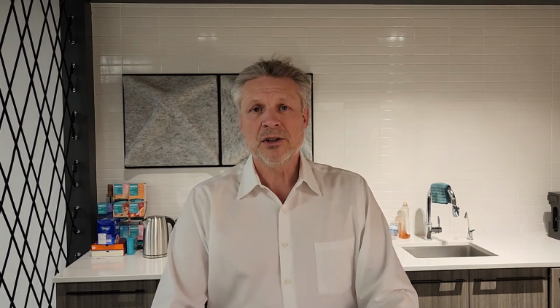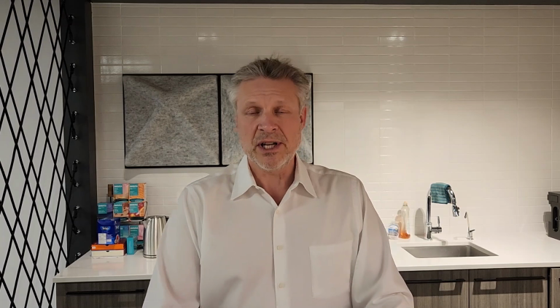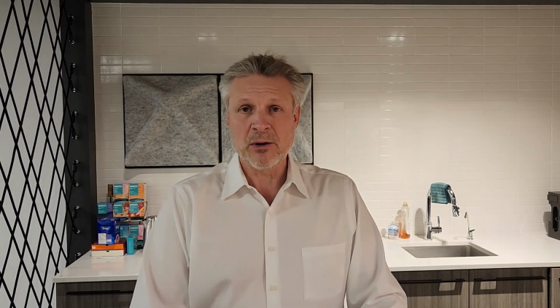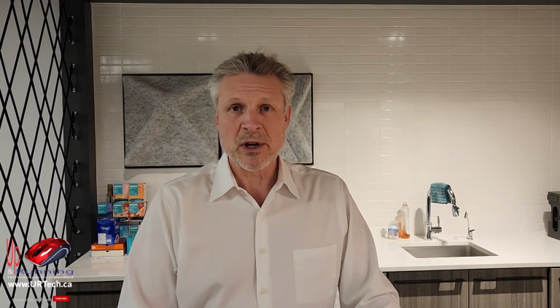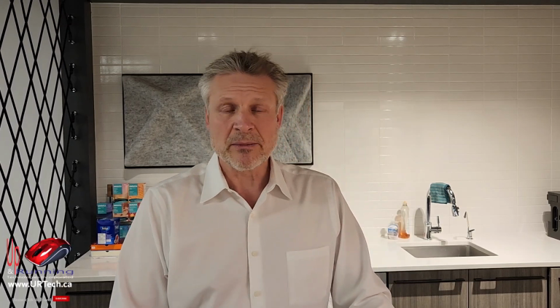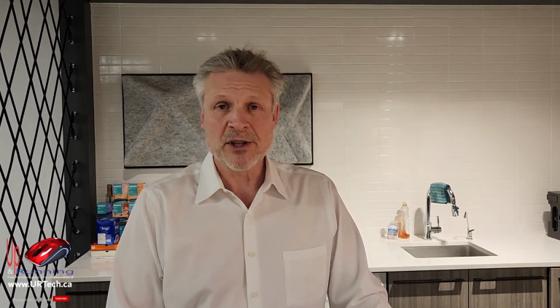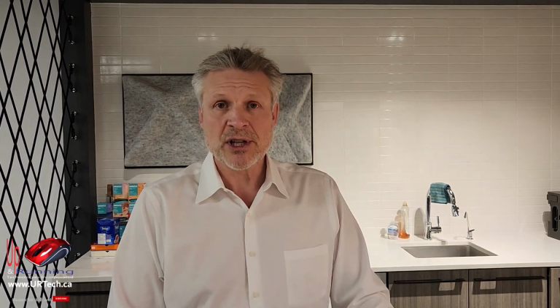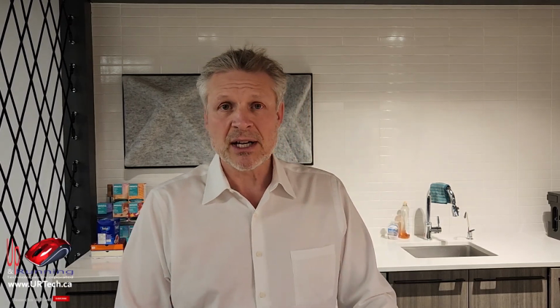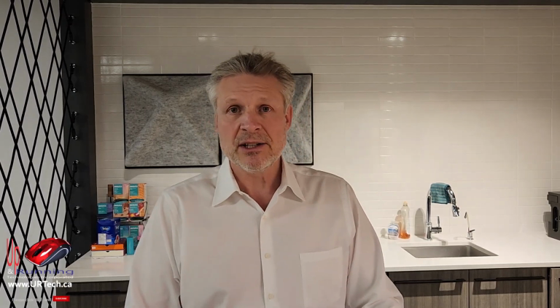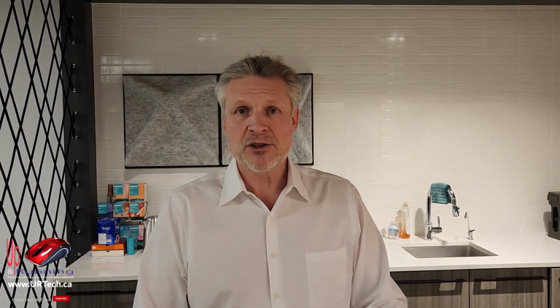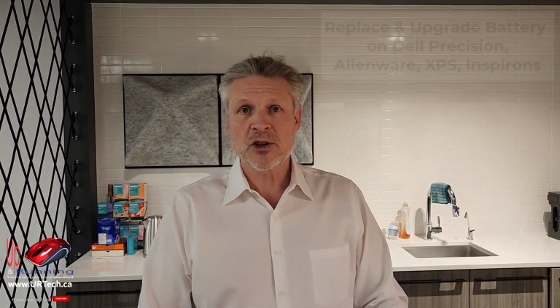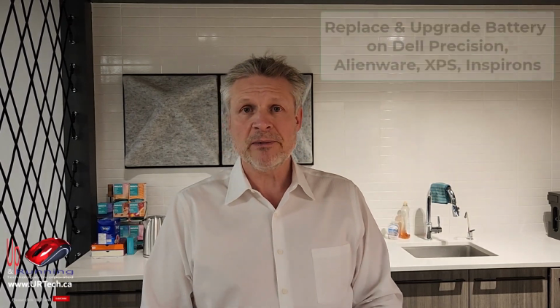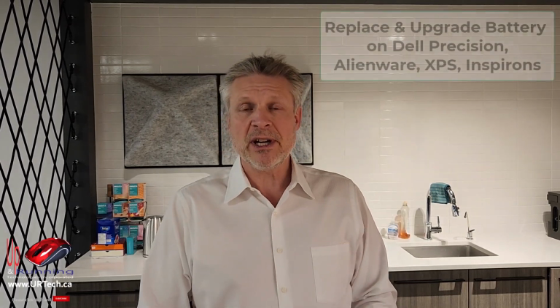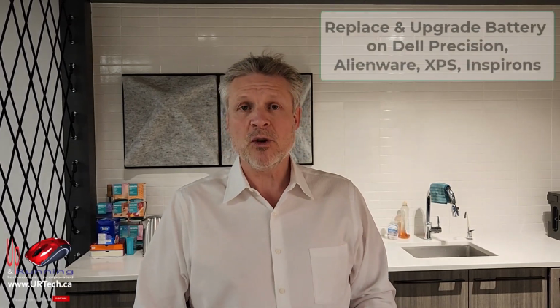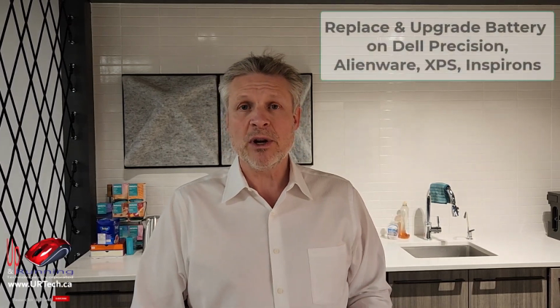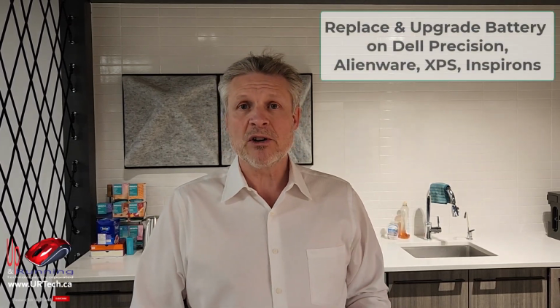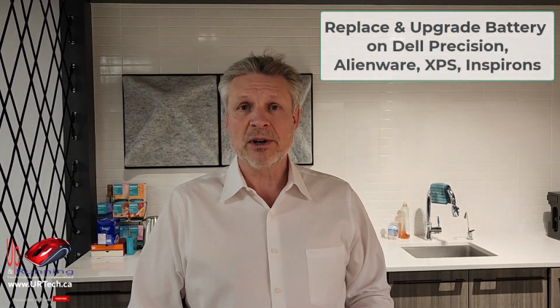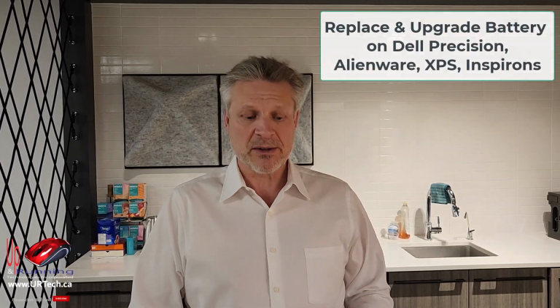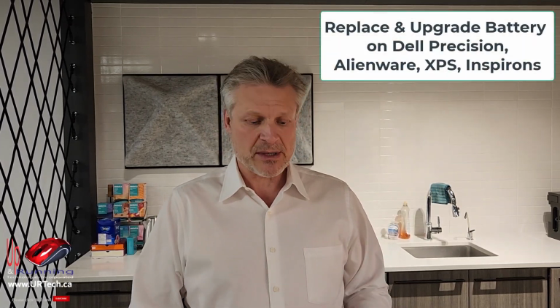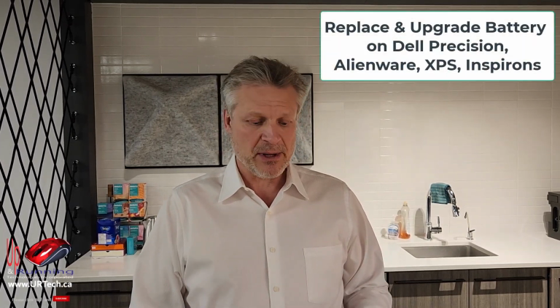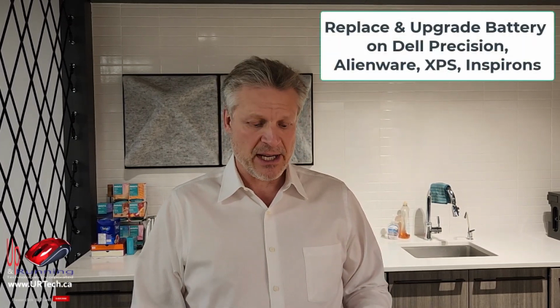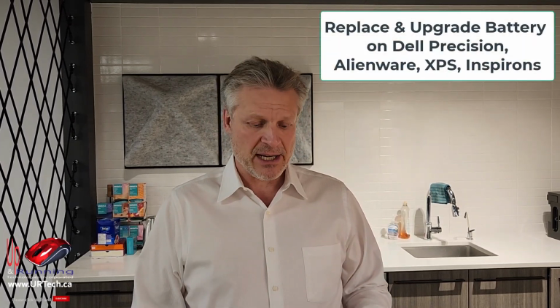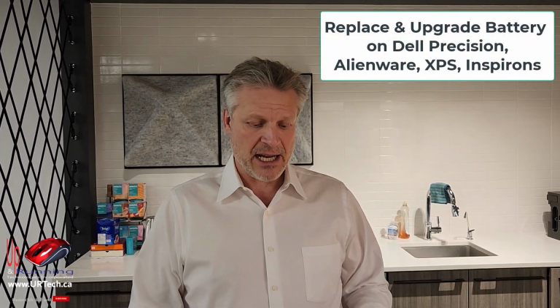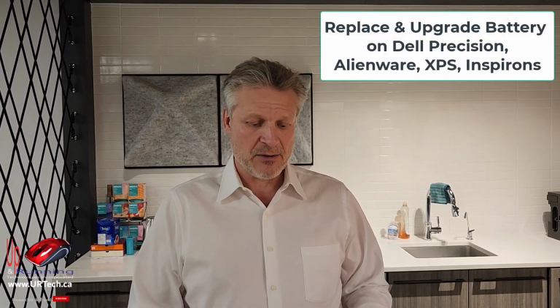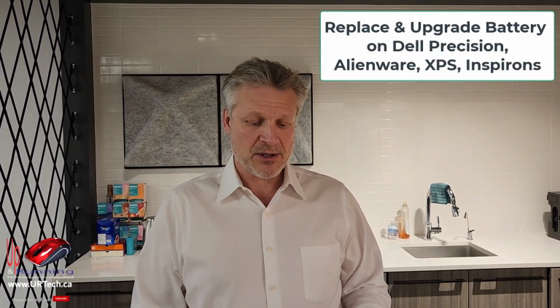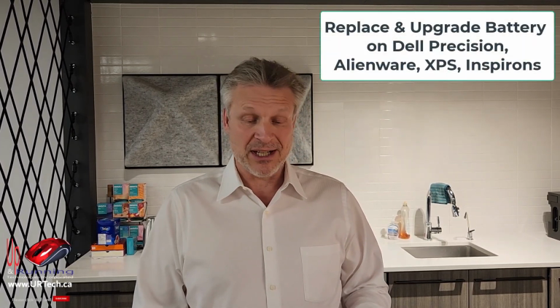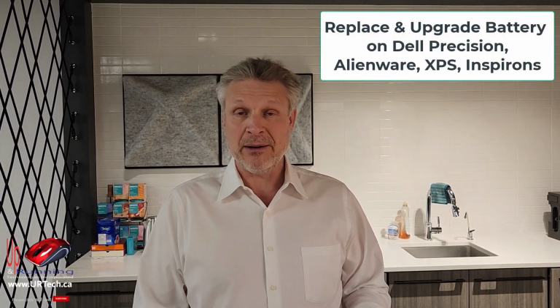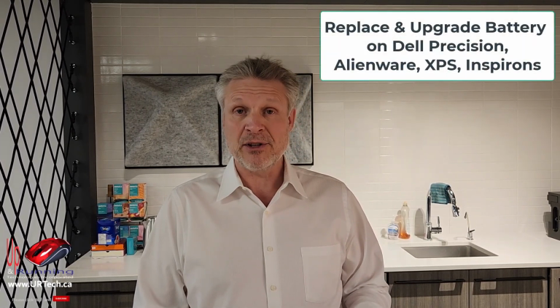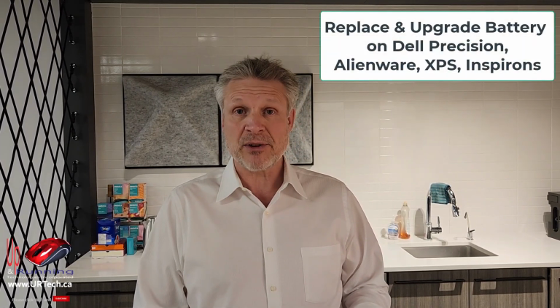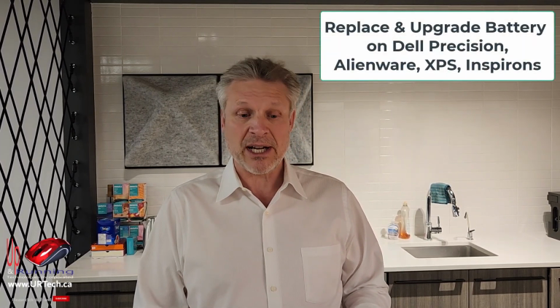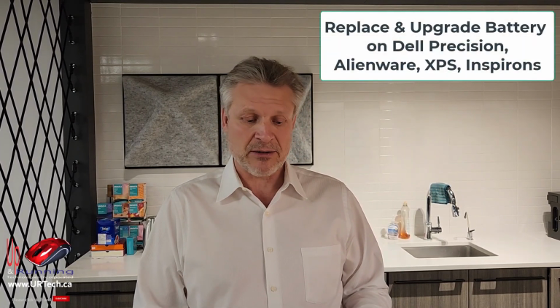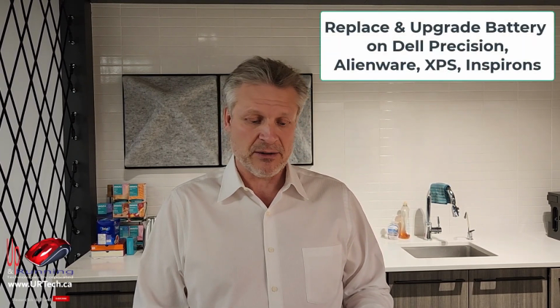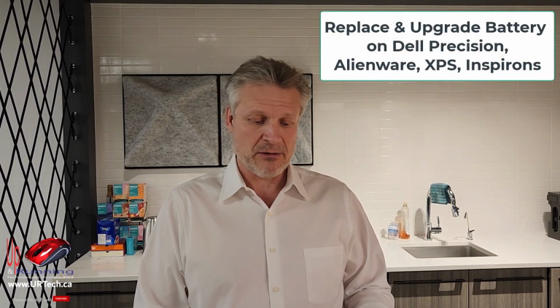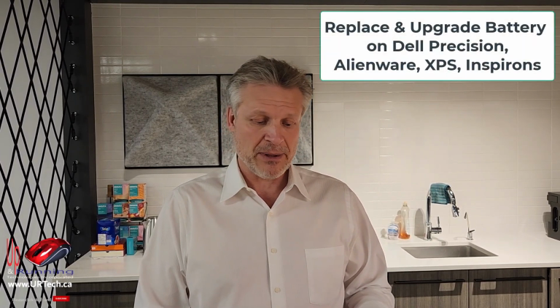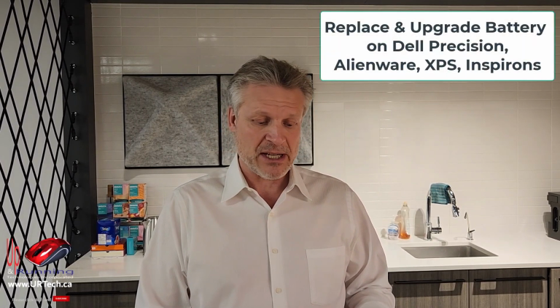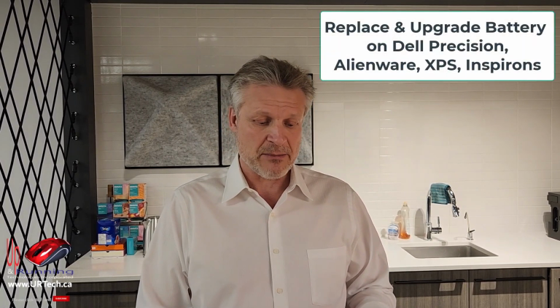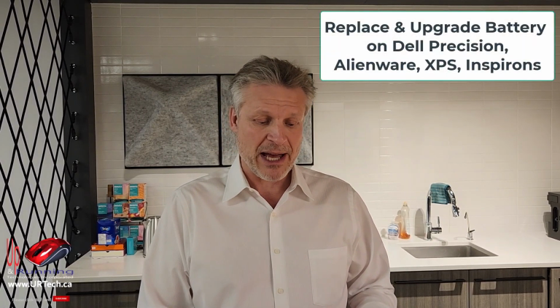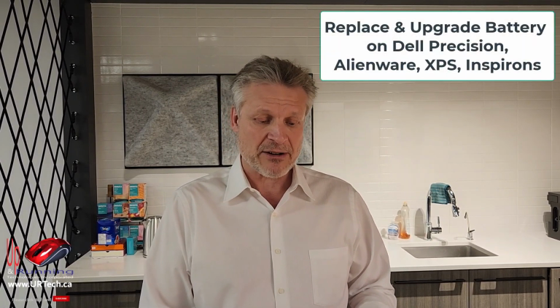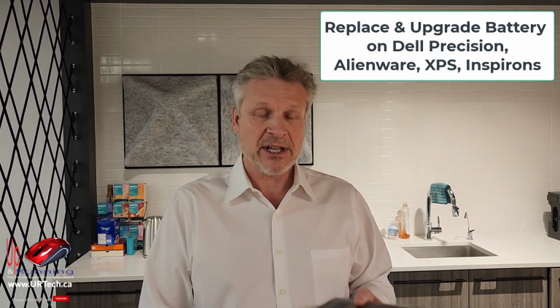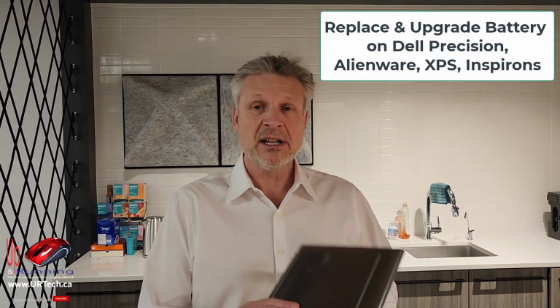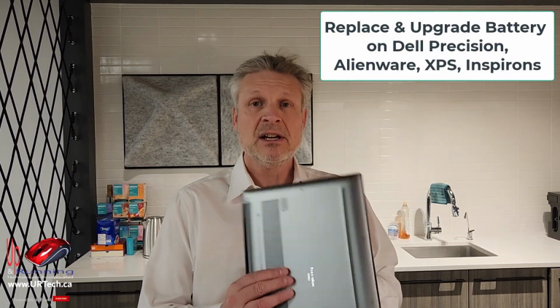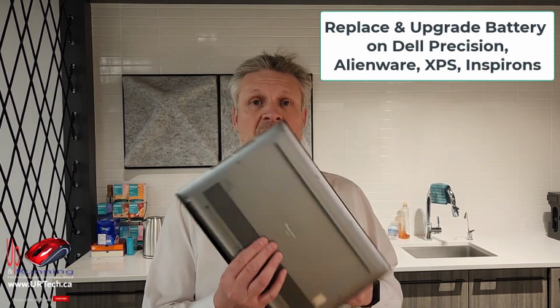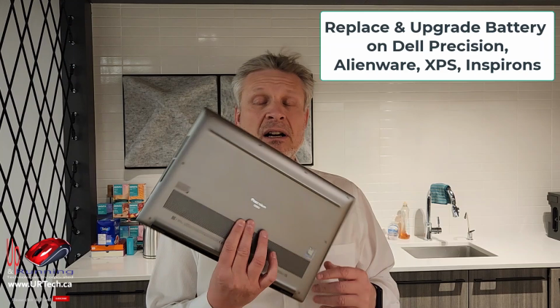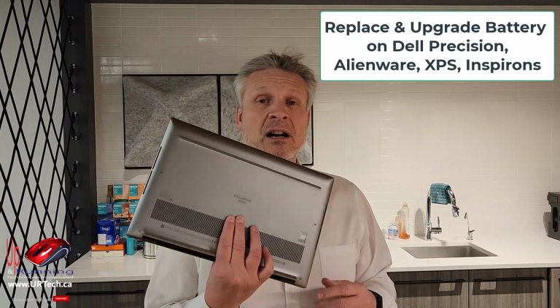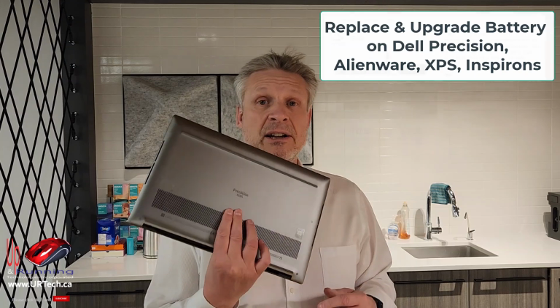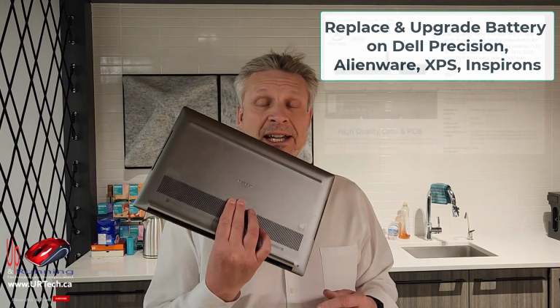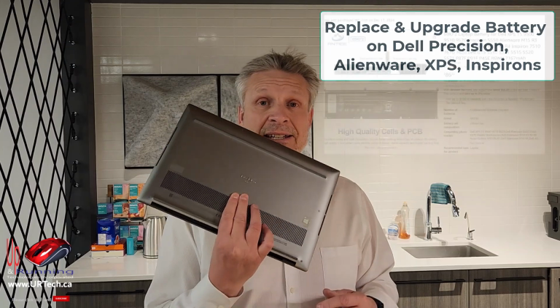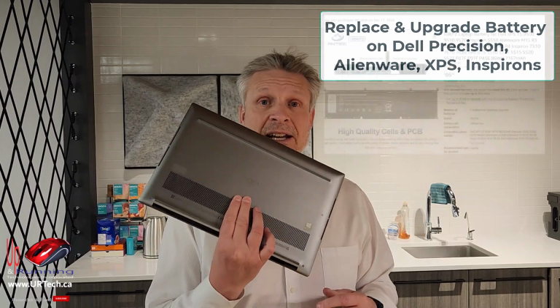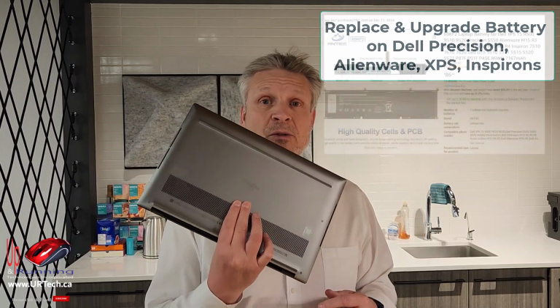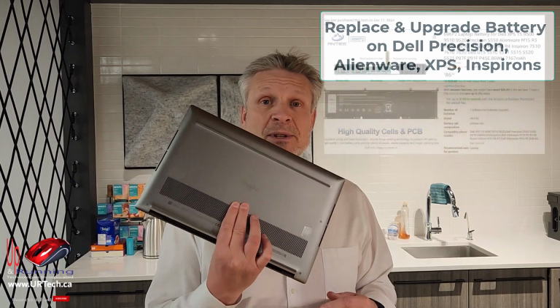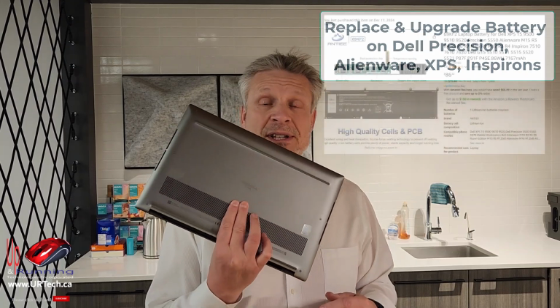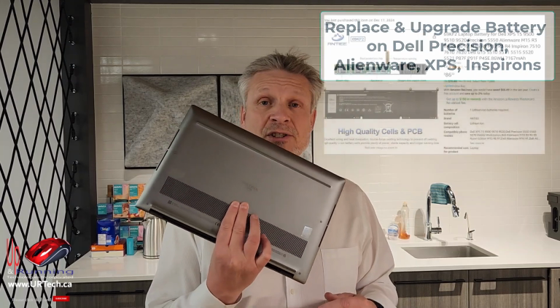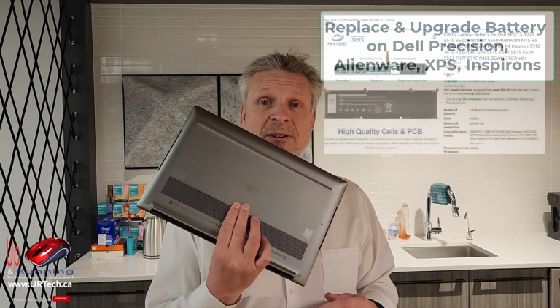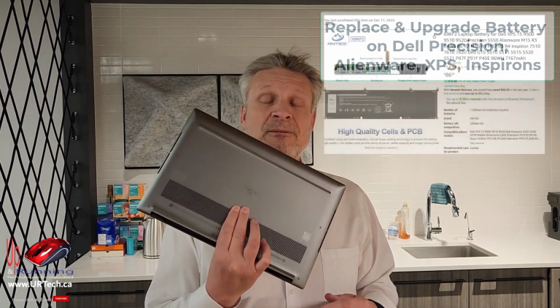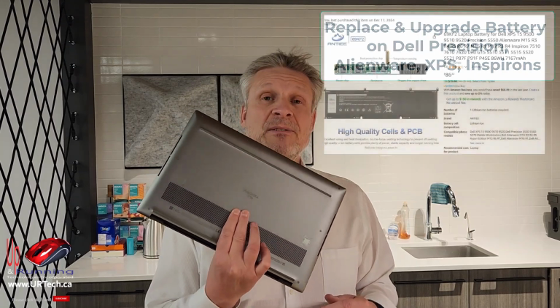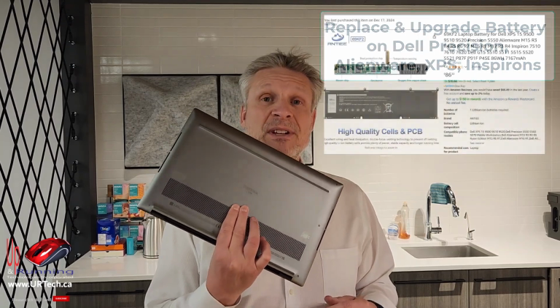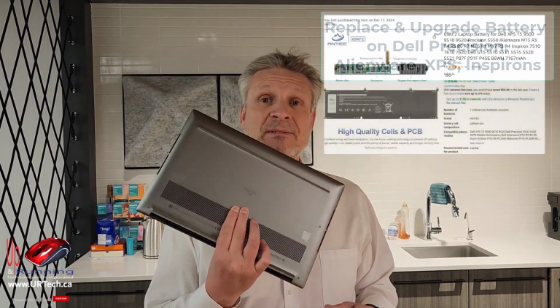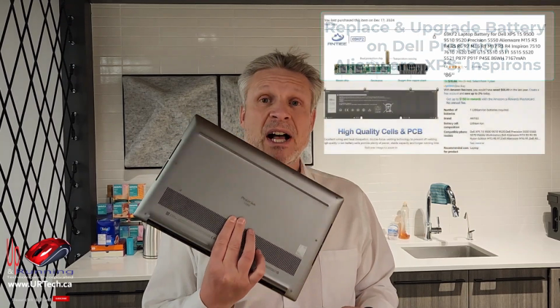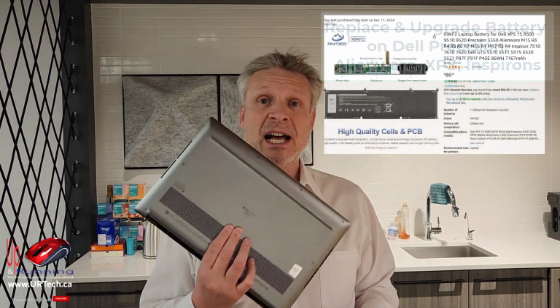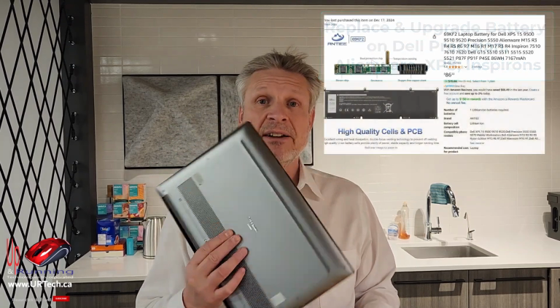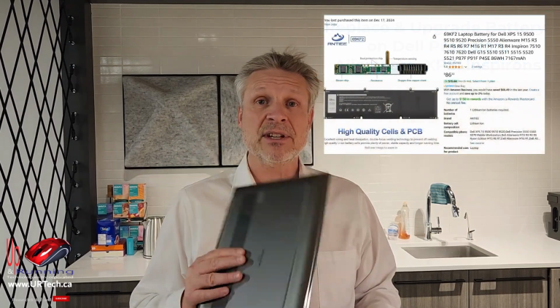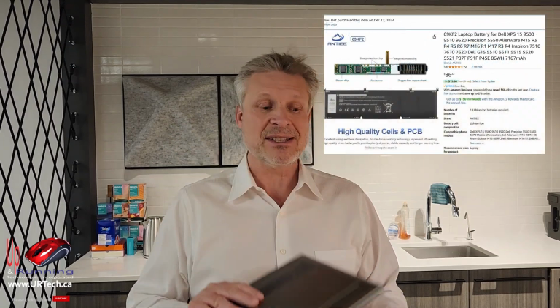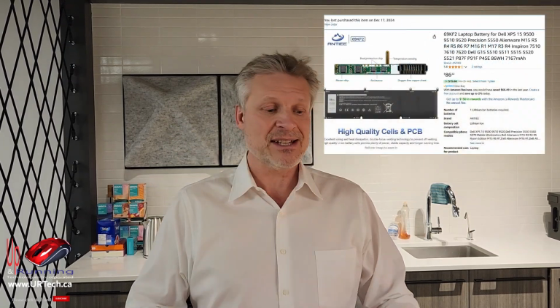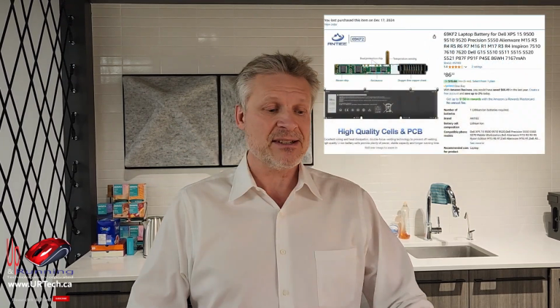Good day and welcome to the channel. In this short video, we're going to explain how to replace the battery on a Dell Precision 5560.